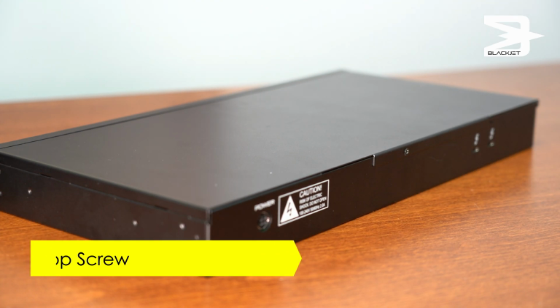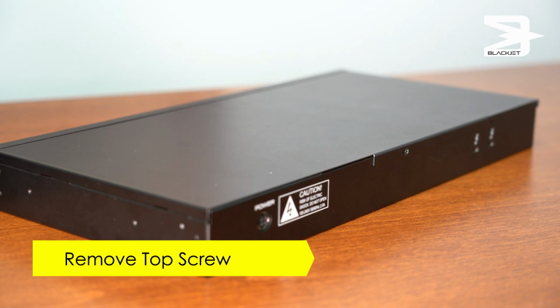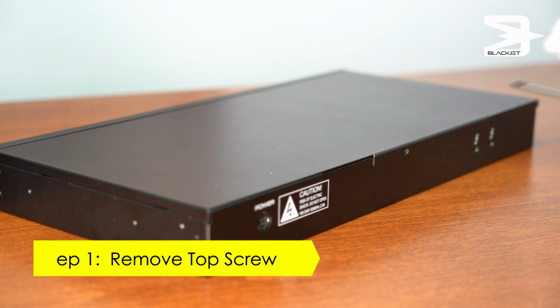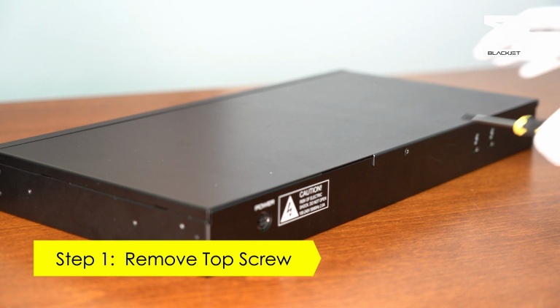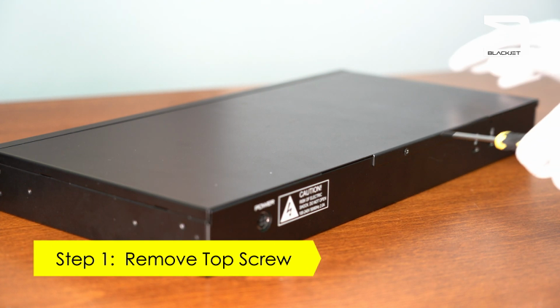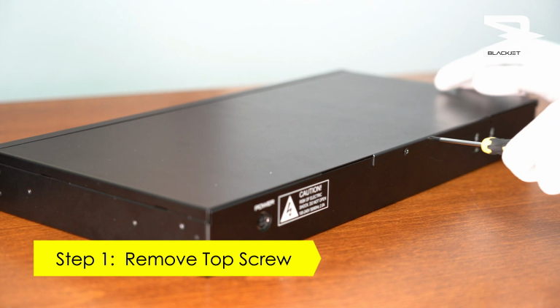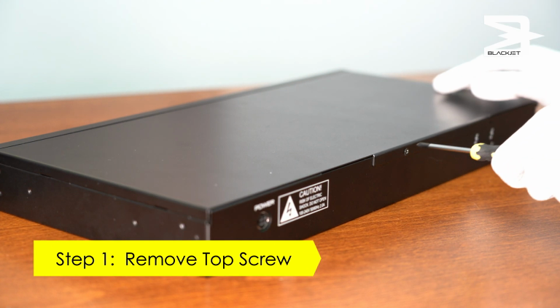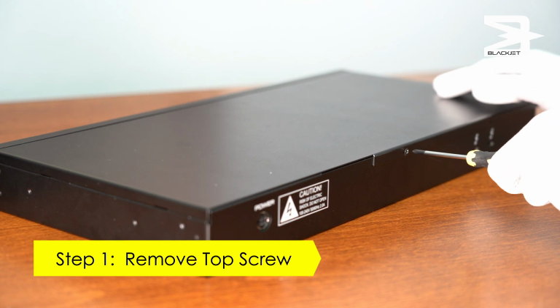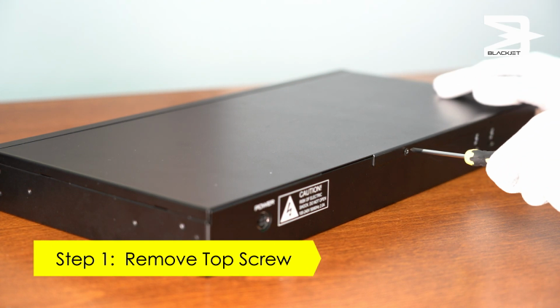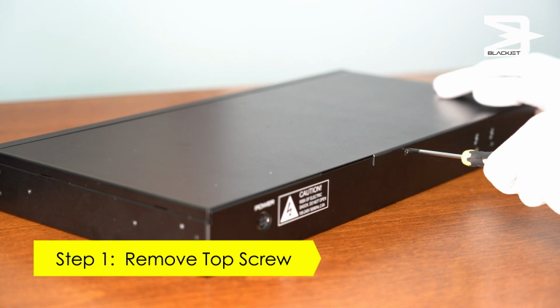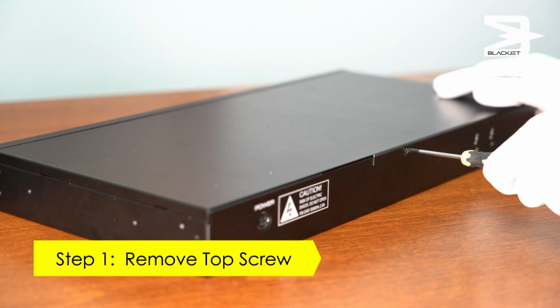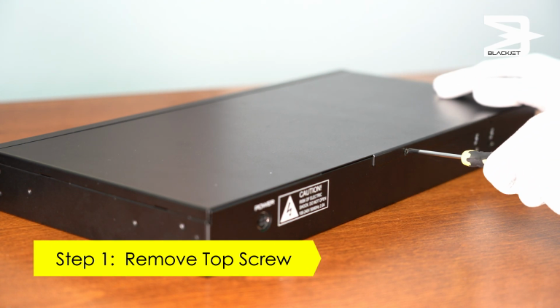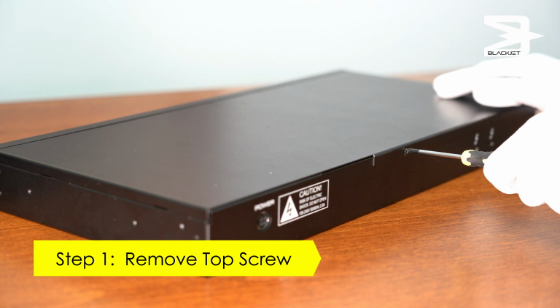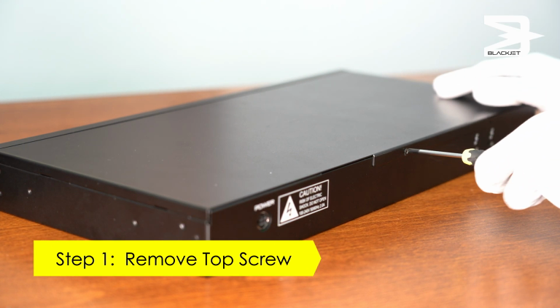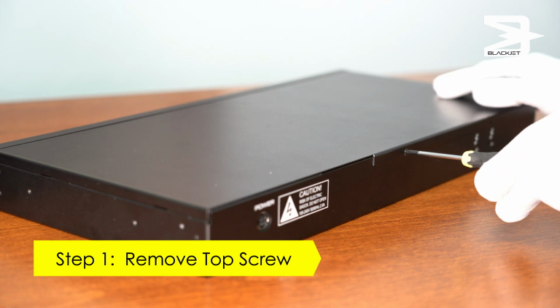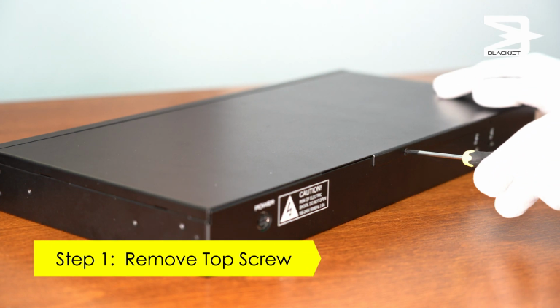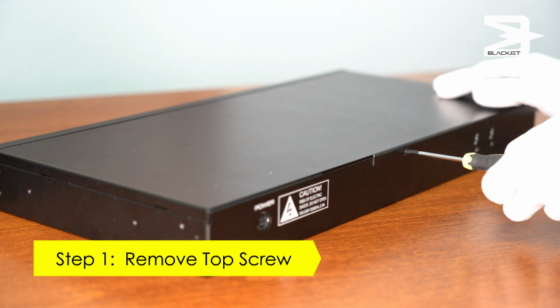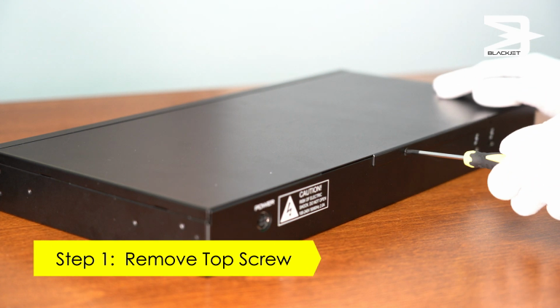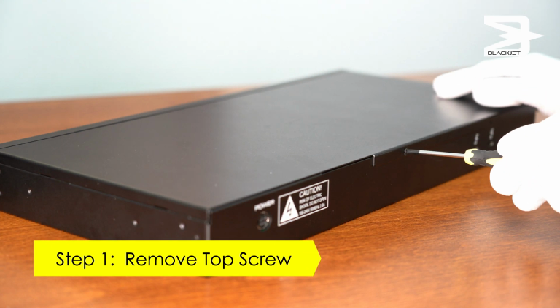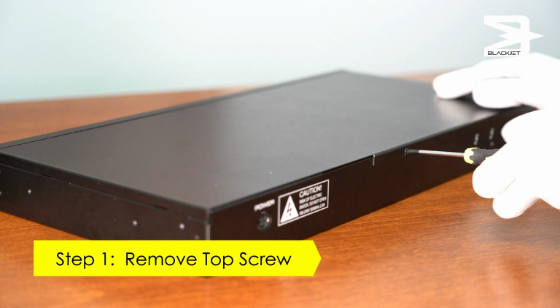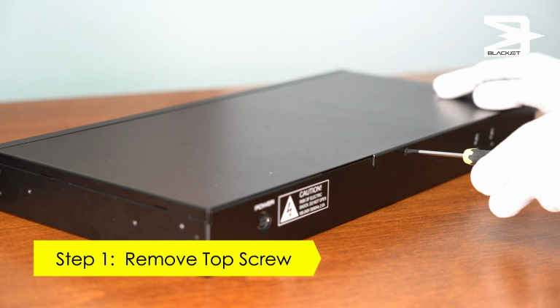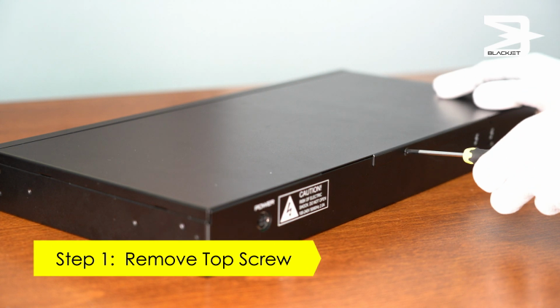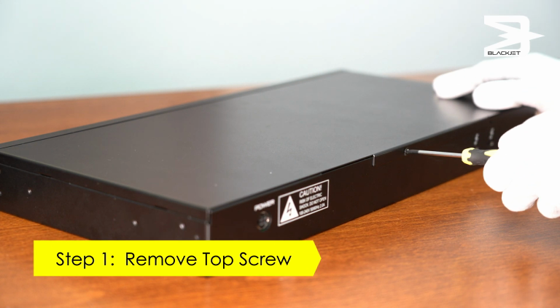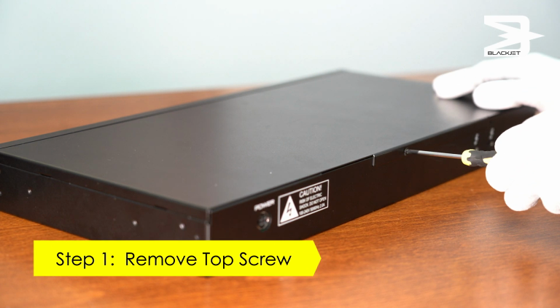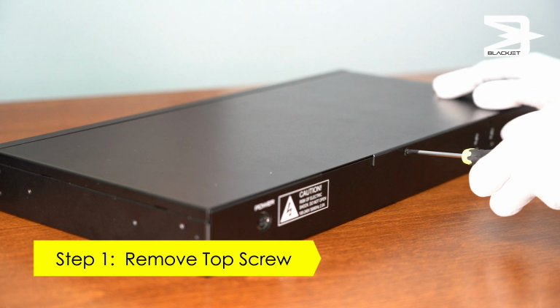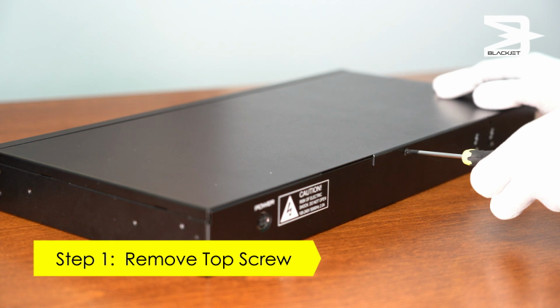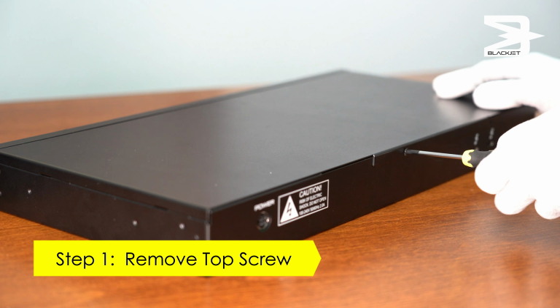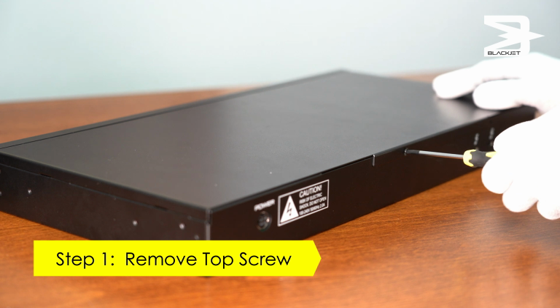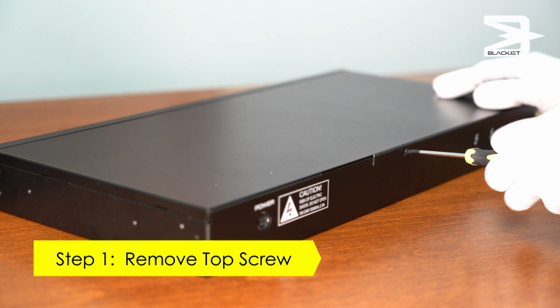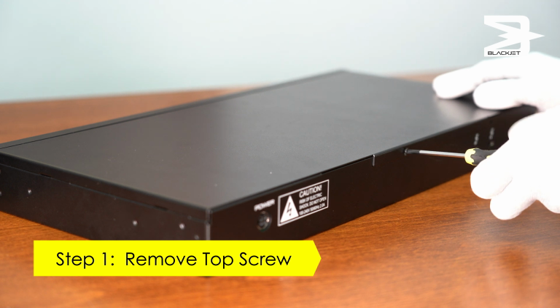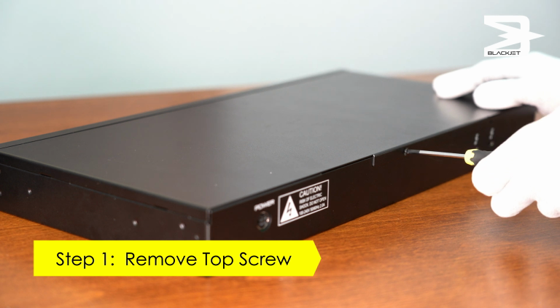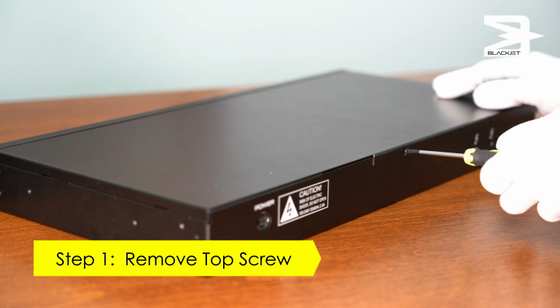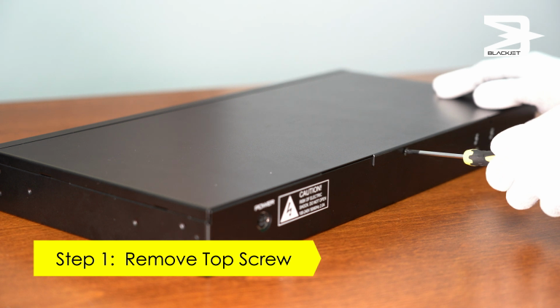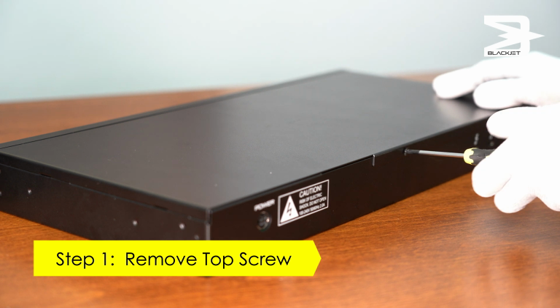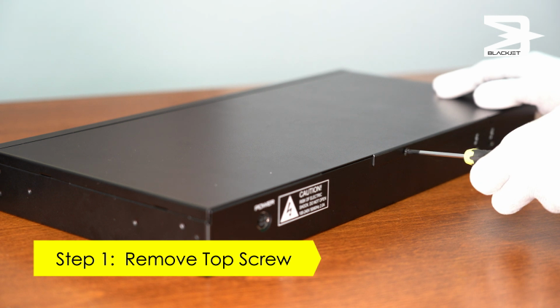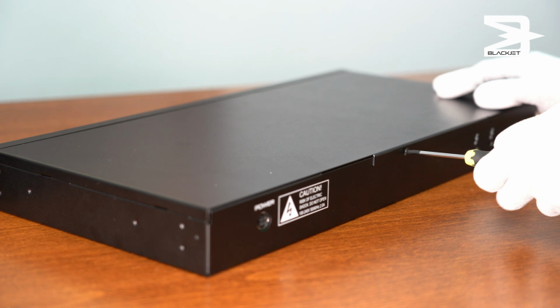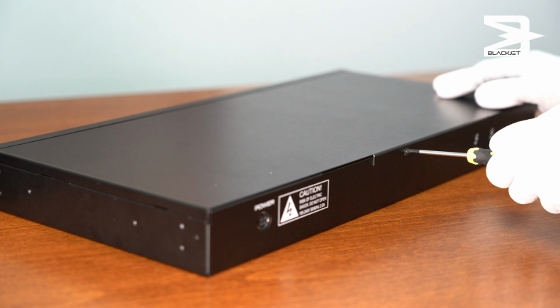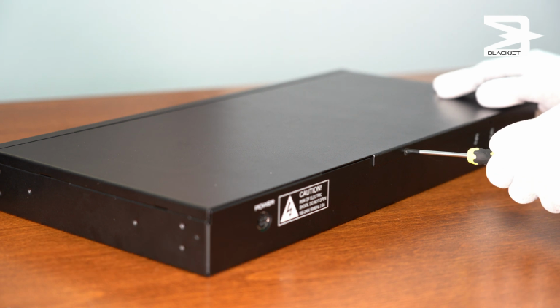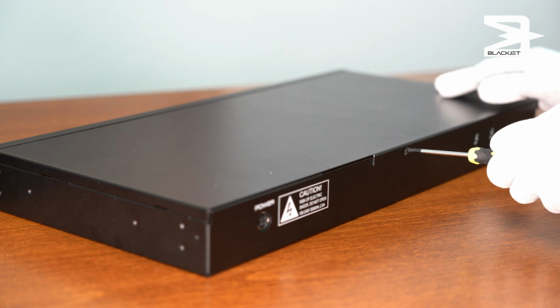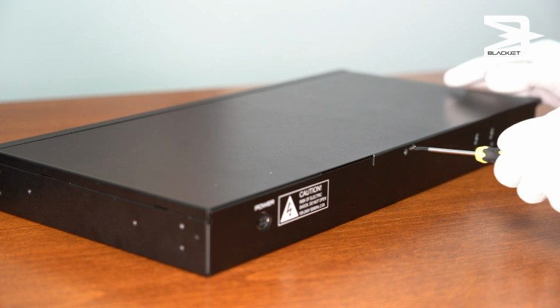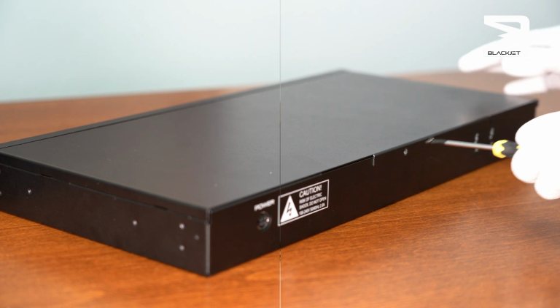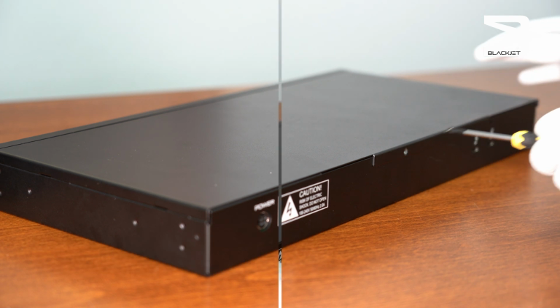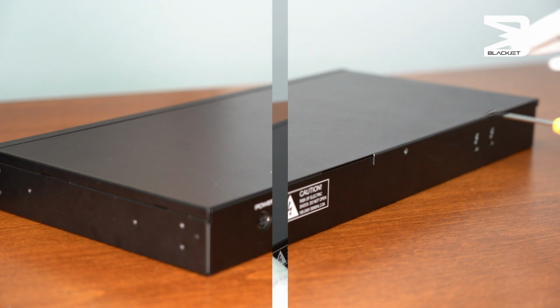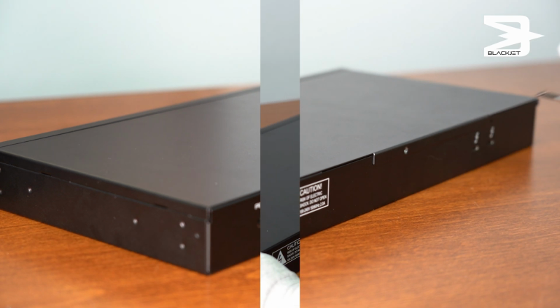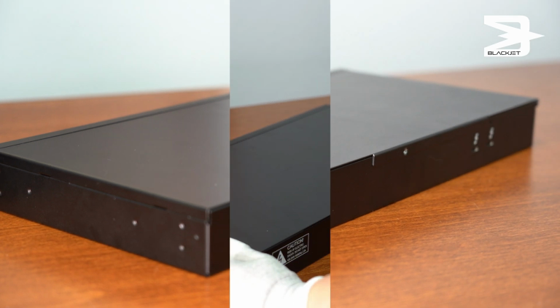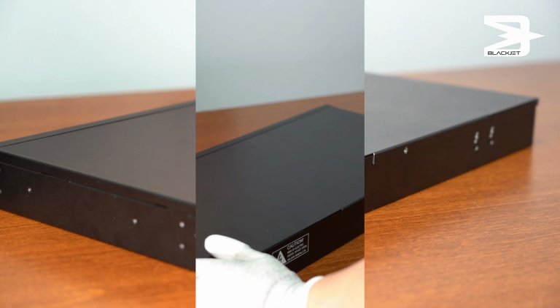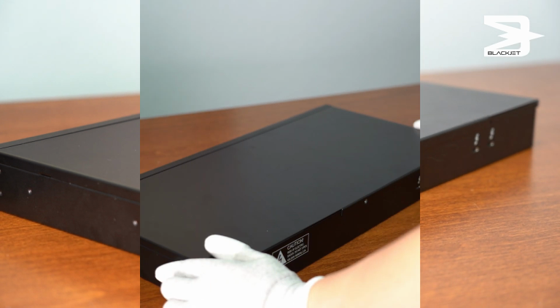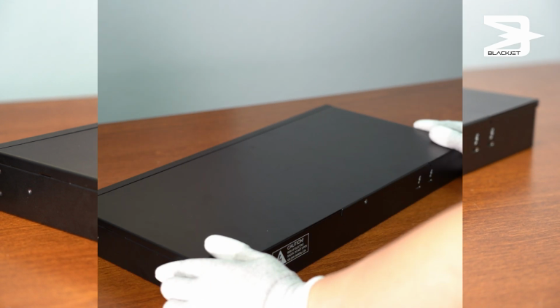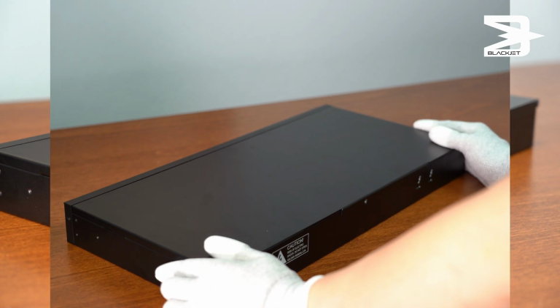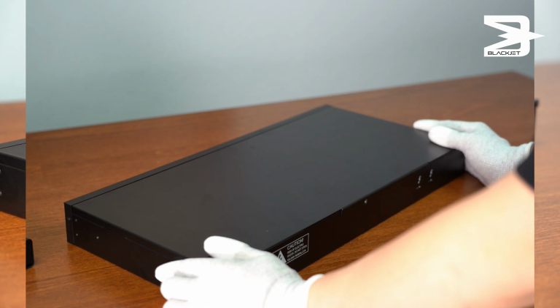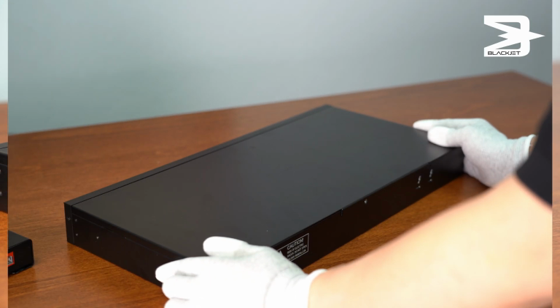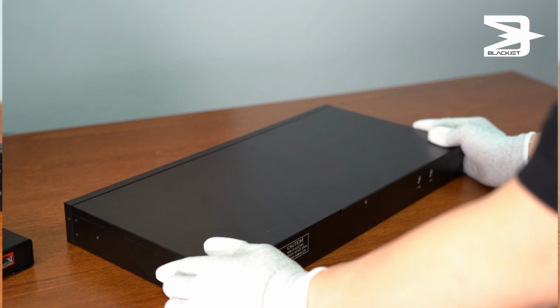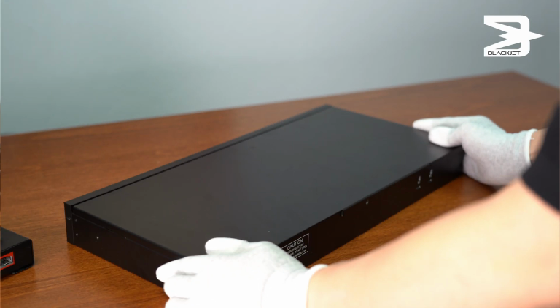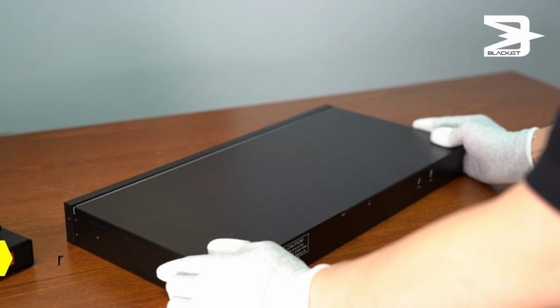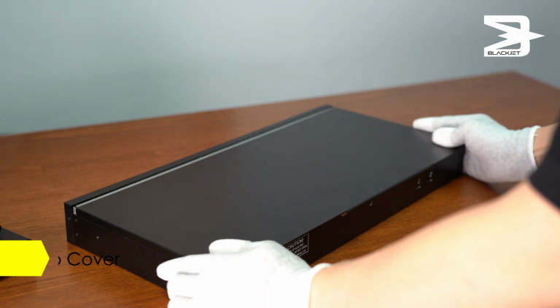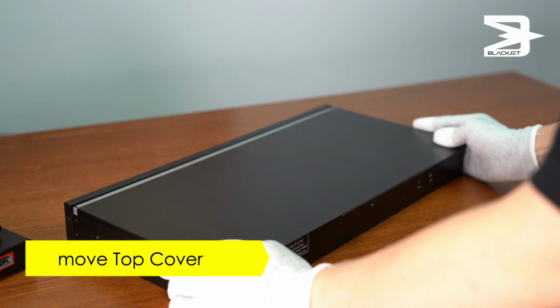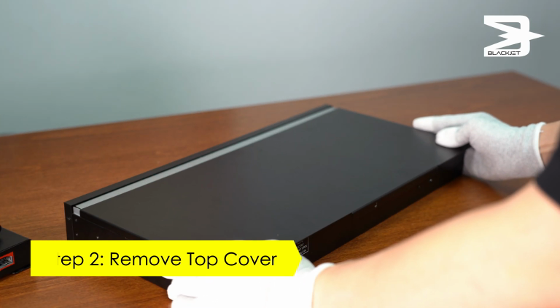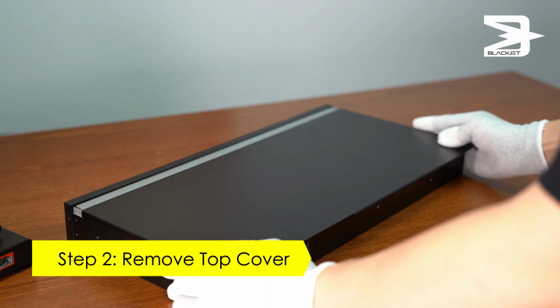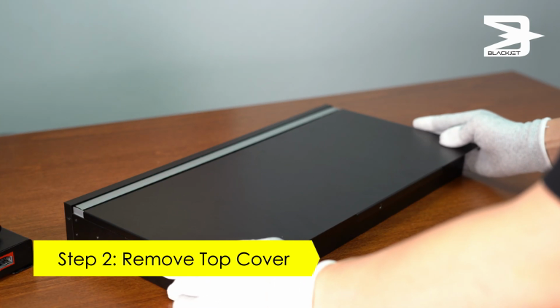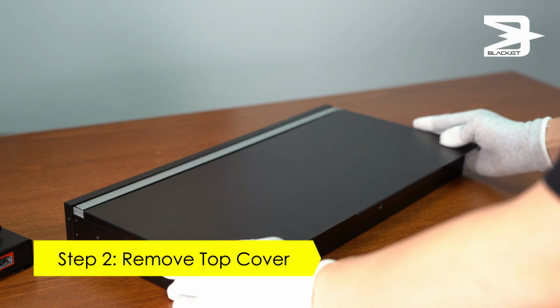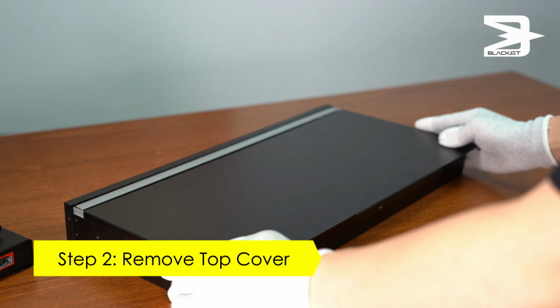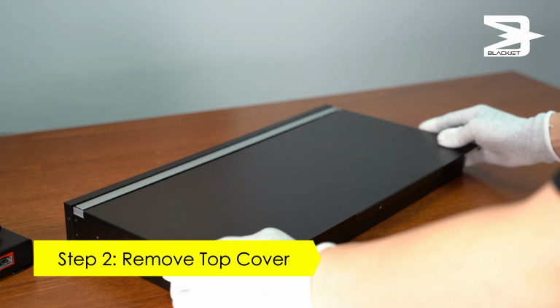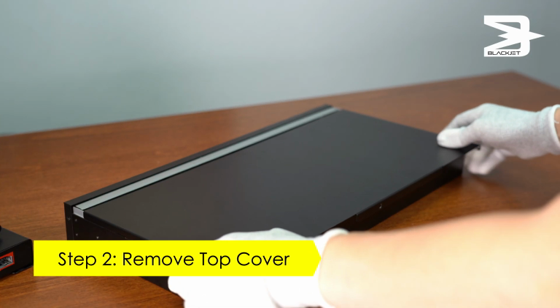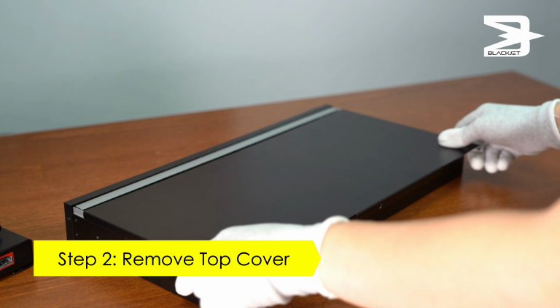Step one, remove the top cover screw. Step two, remove the top cover.